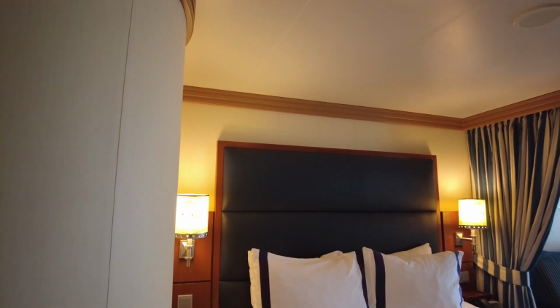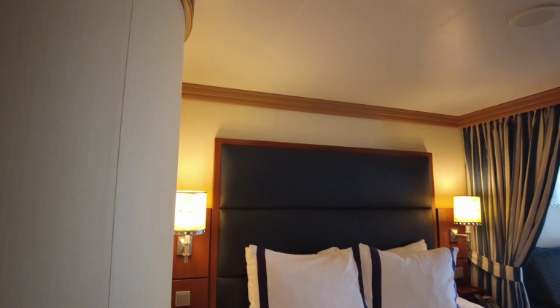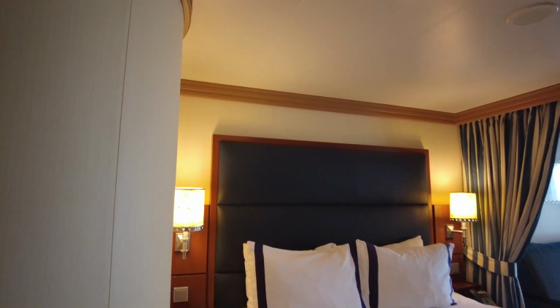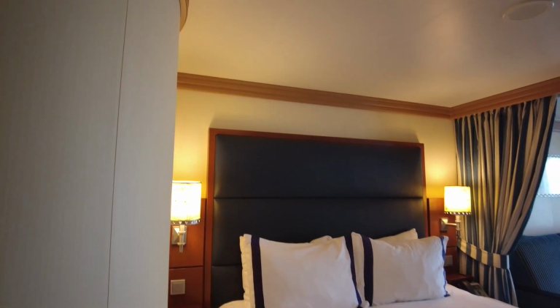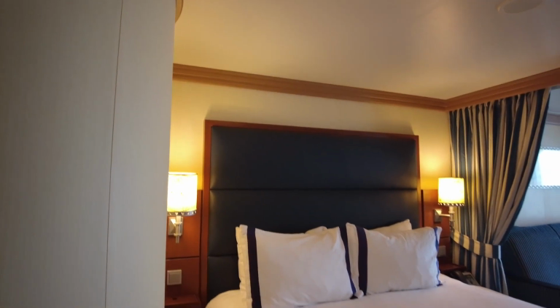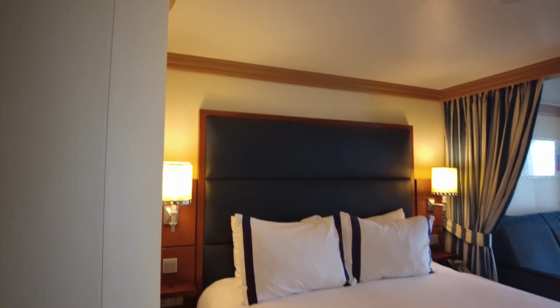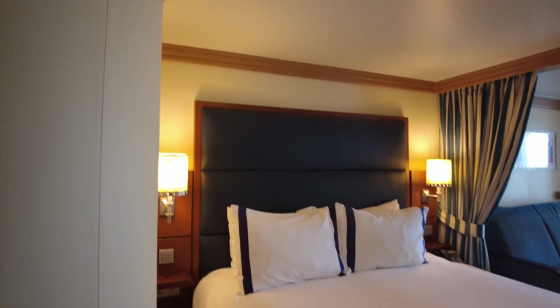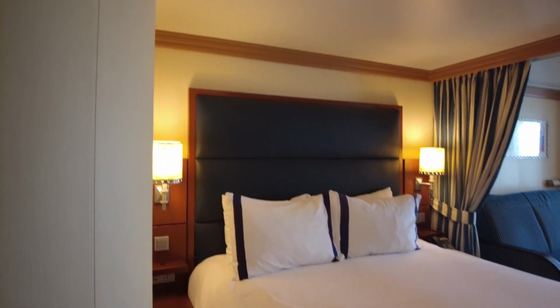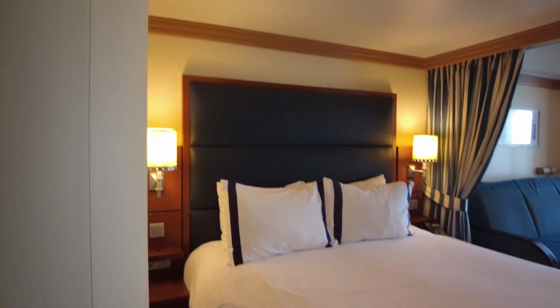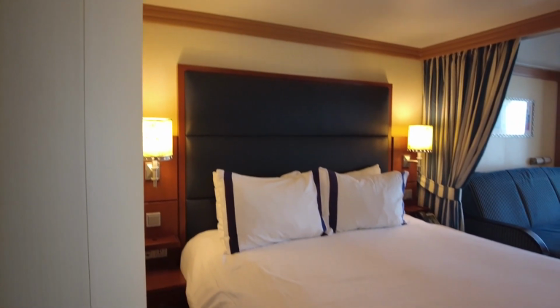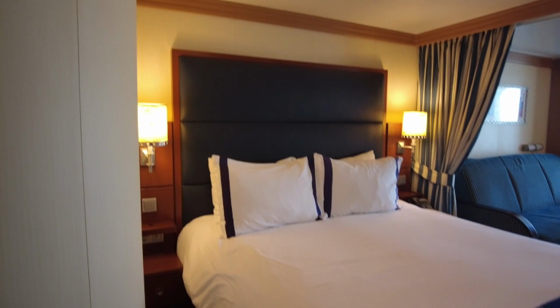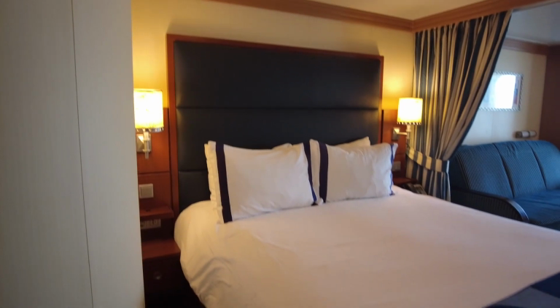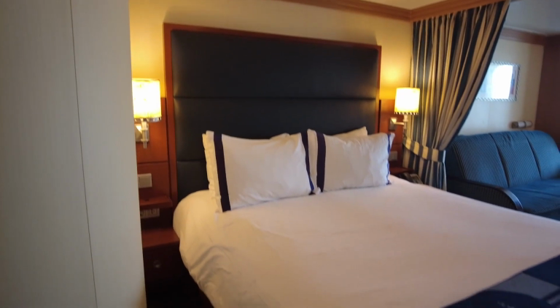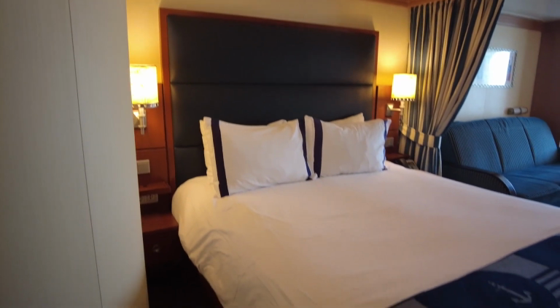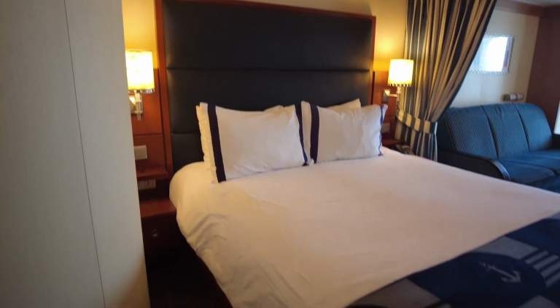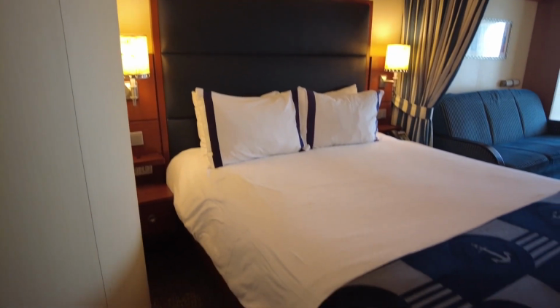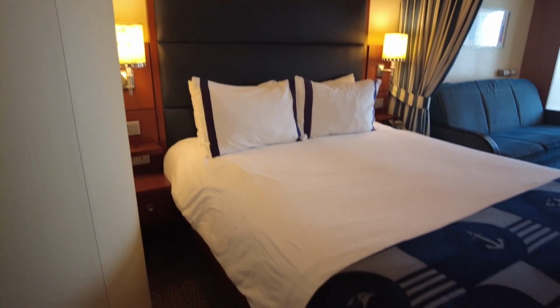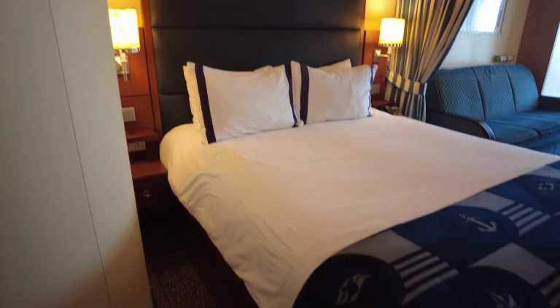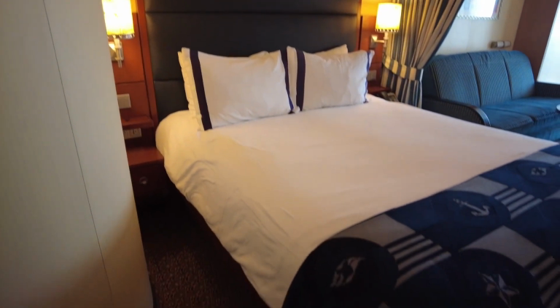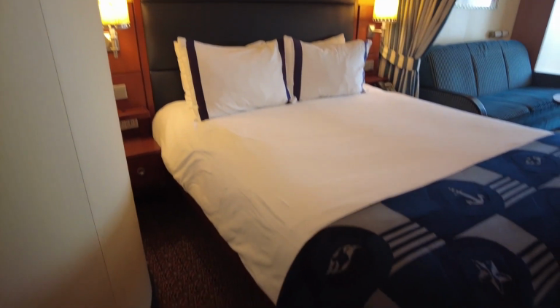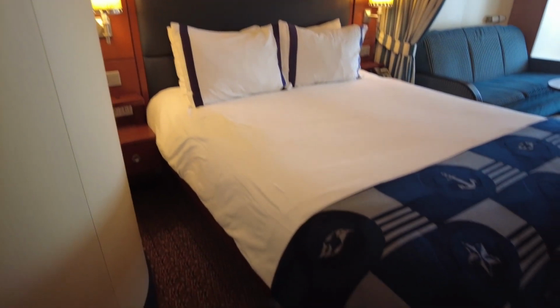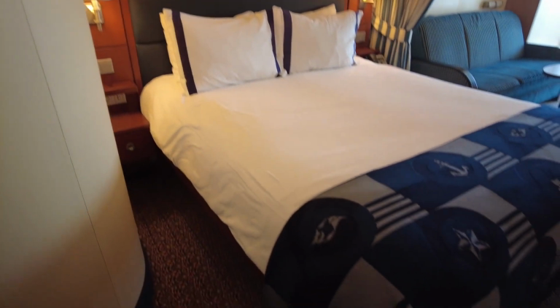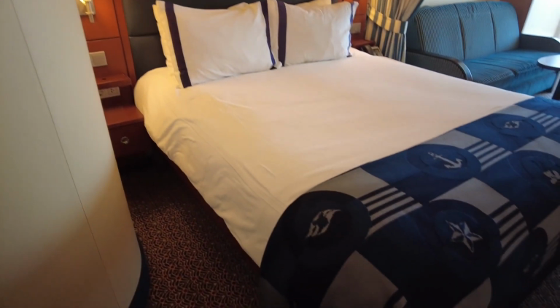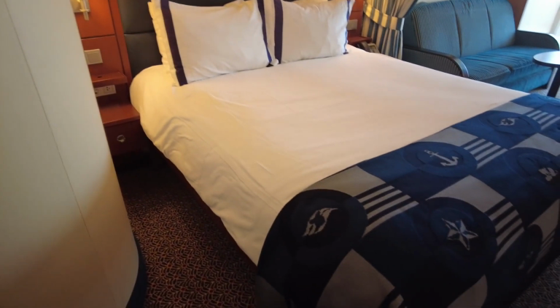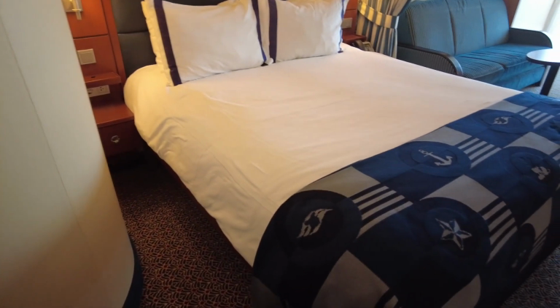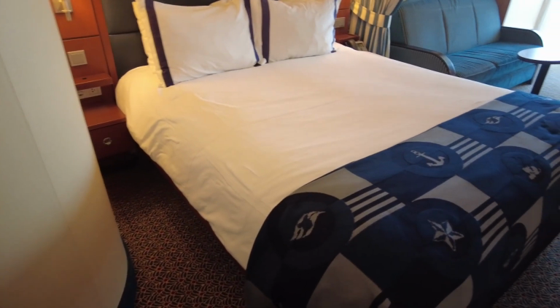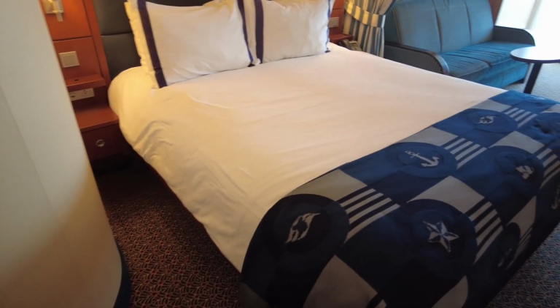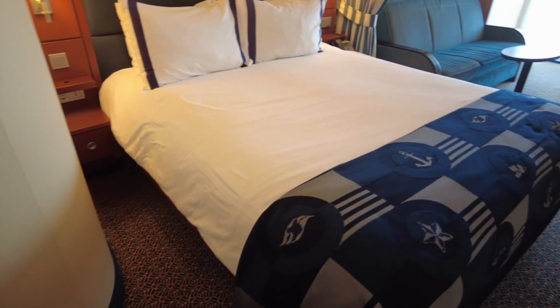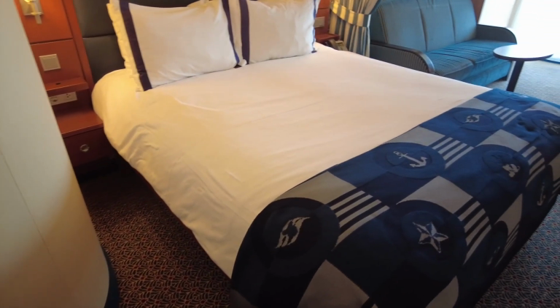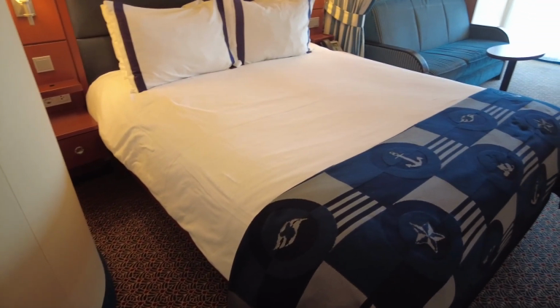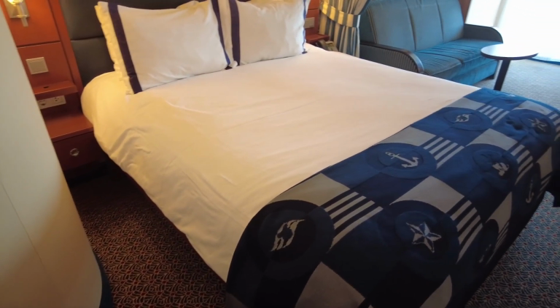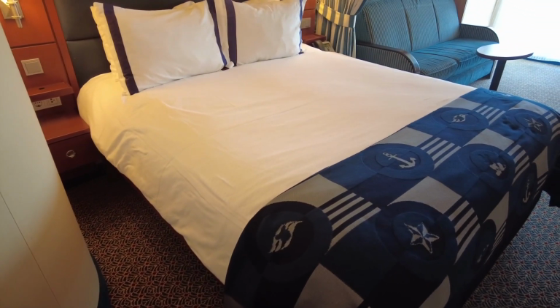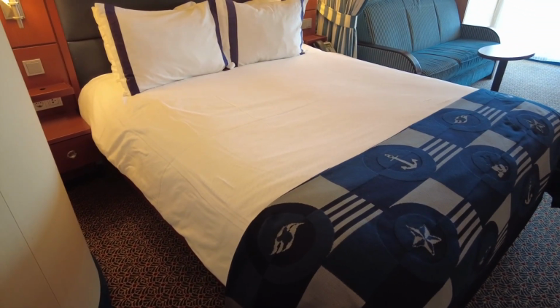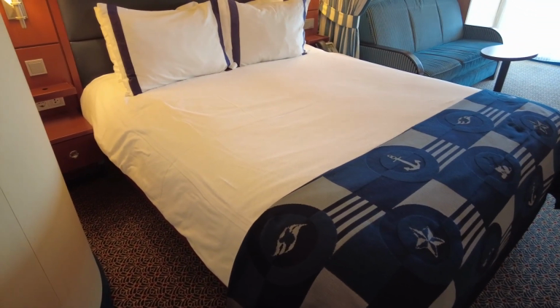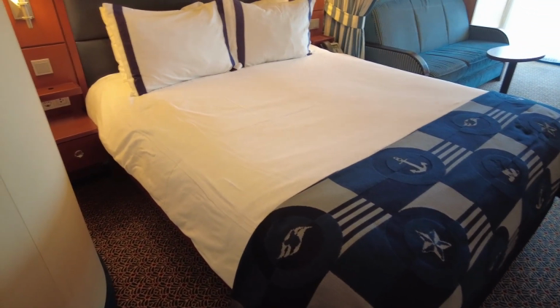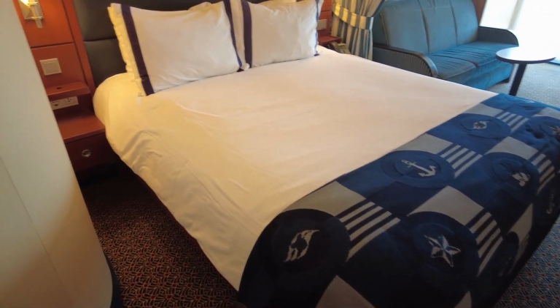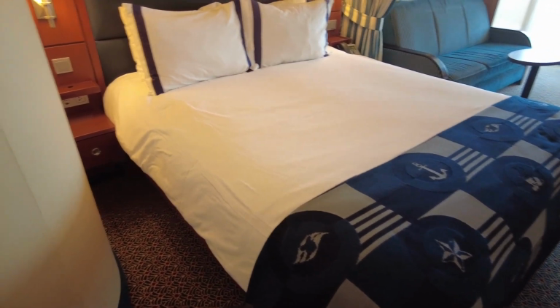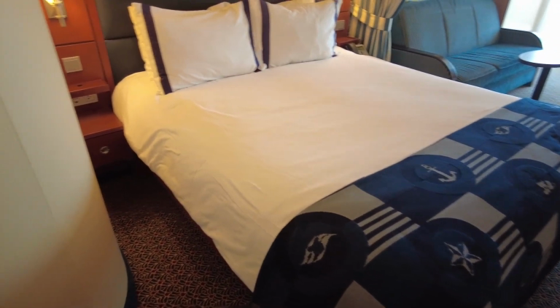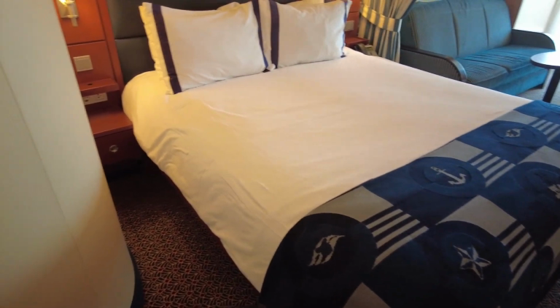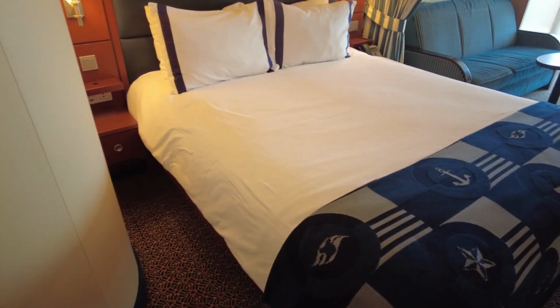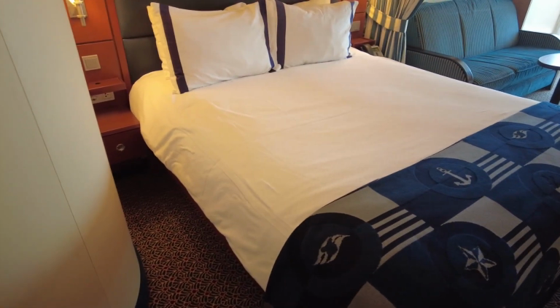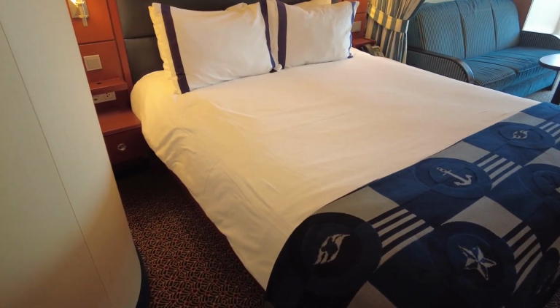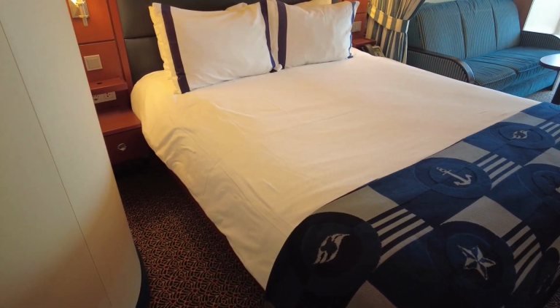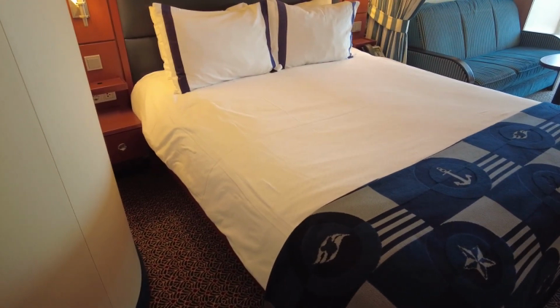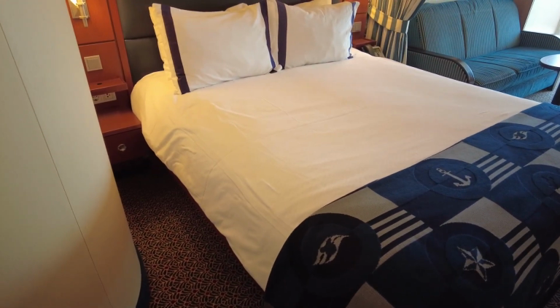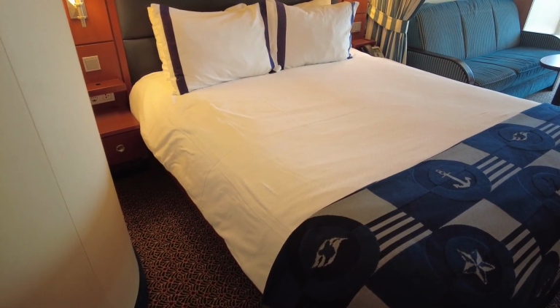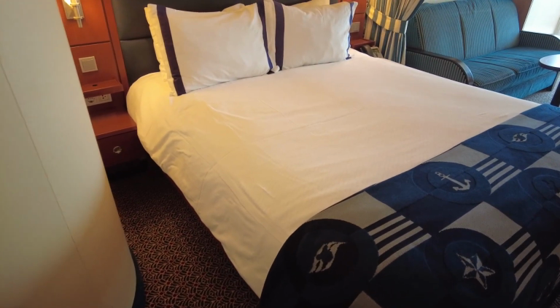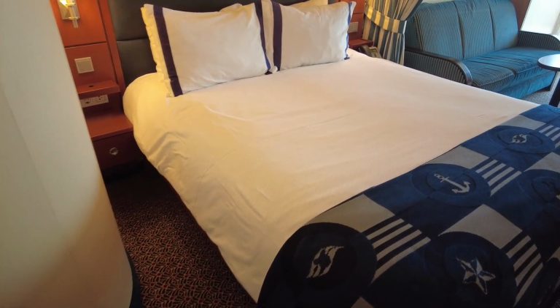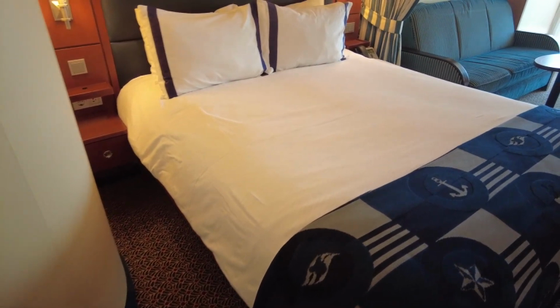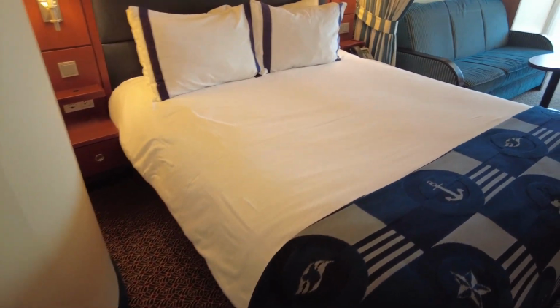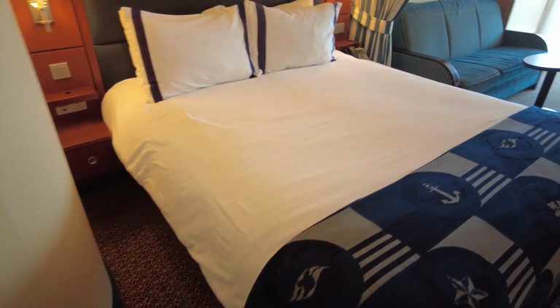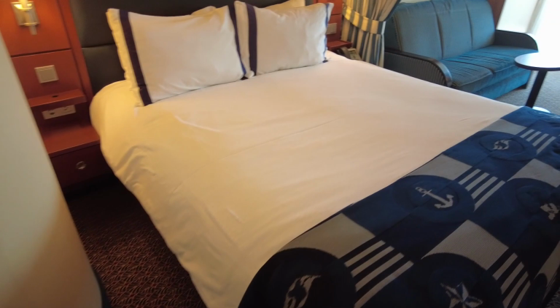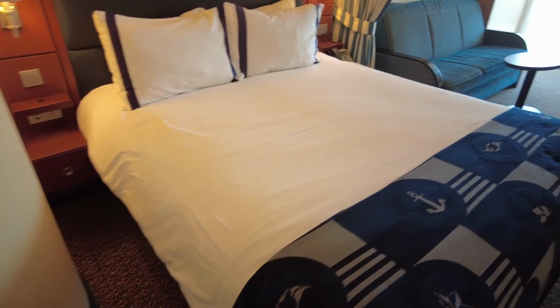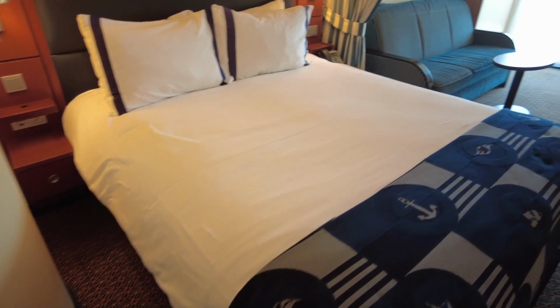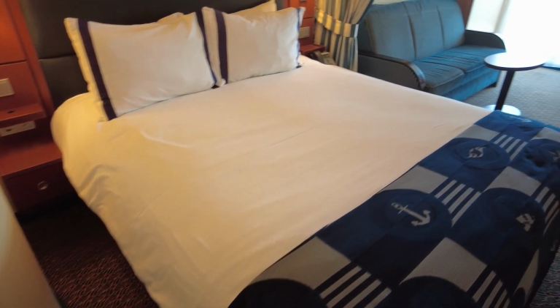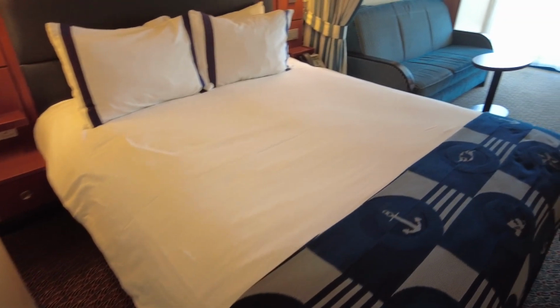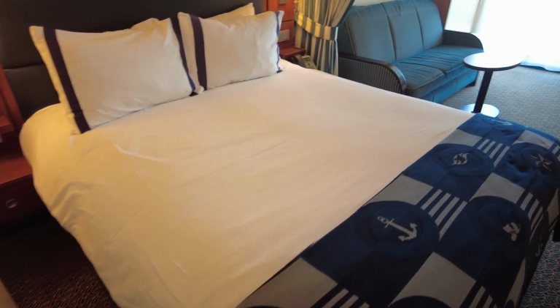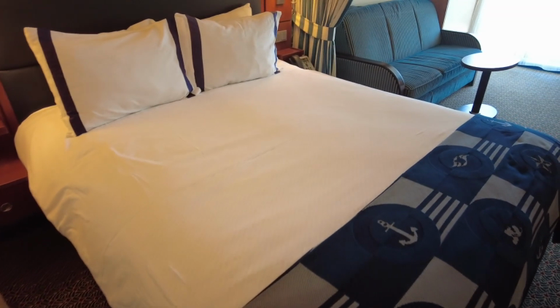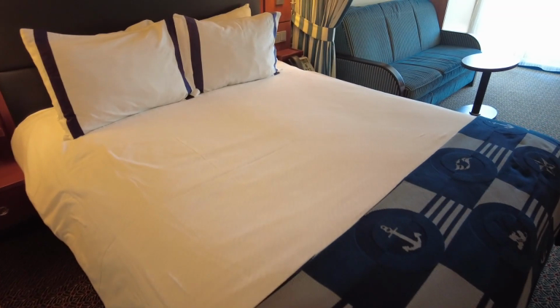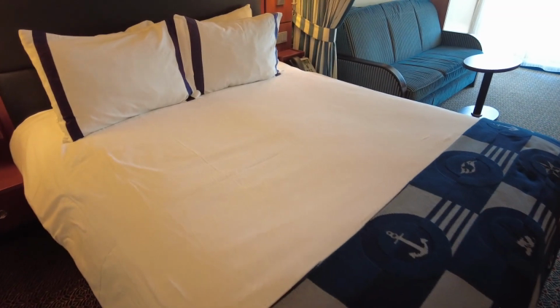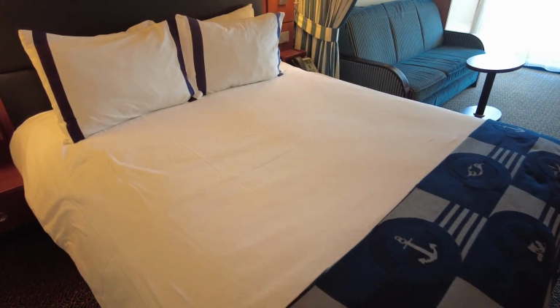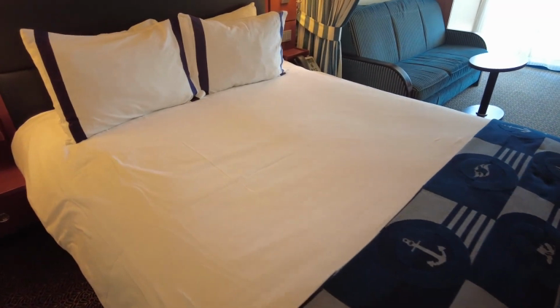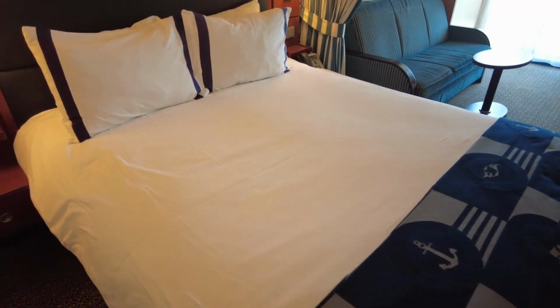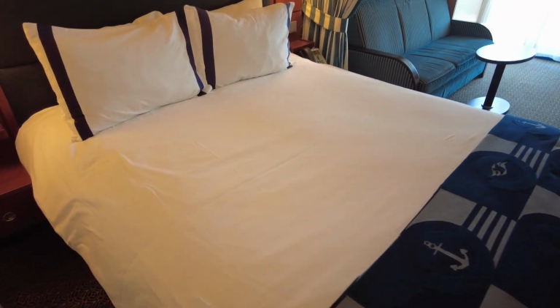There is a queen size bed. These beds are so super comfortable. I always say I never sleep as well as I do when I'm on a Disney cruise. The beds are so comfy.